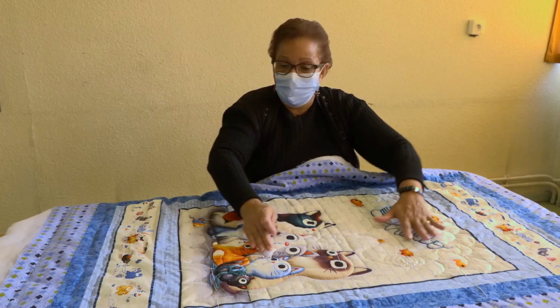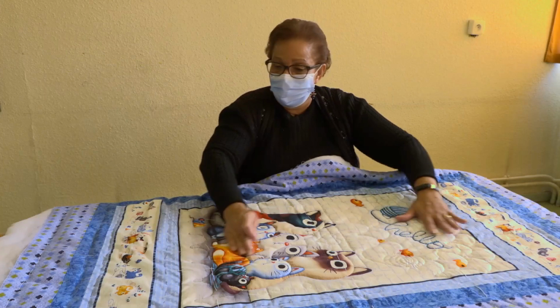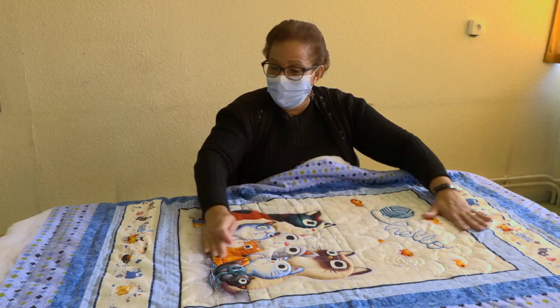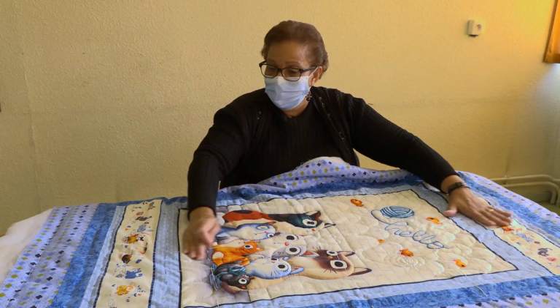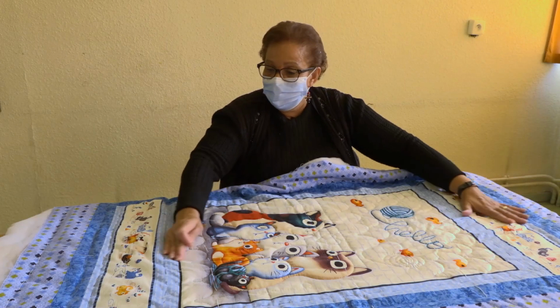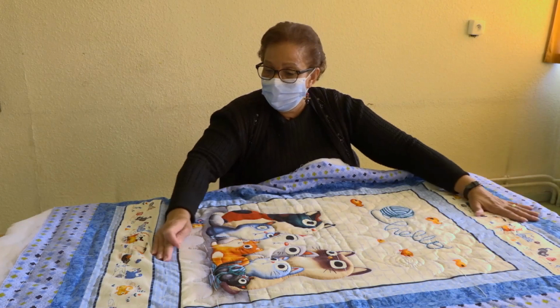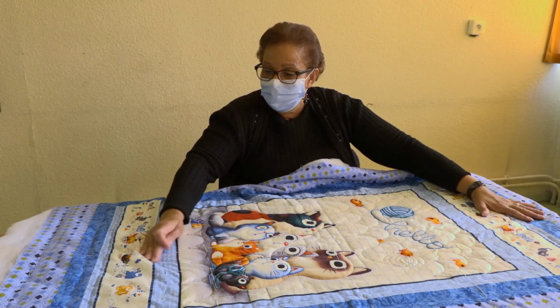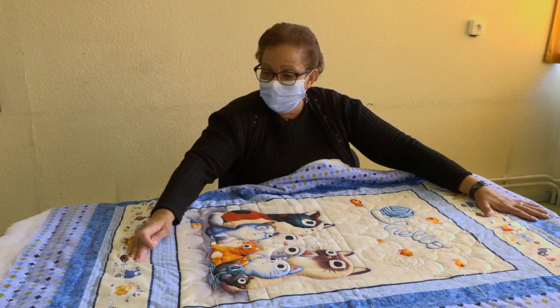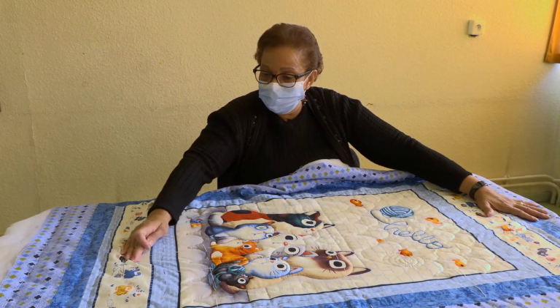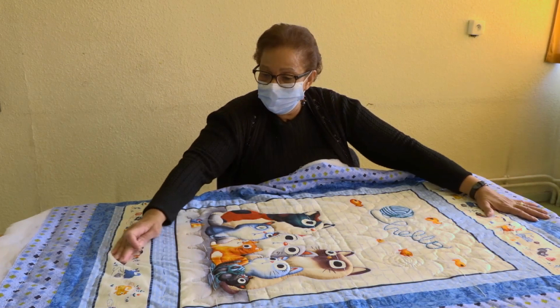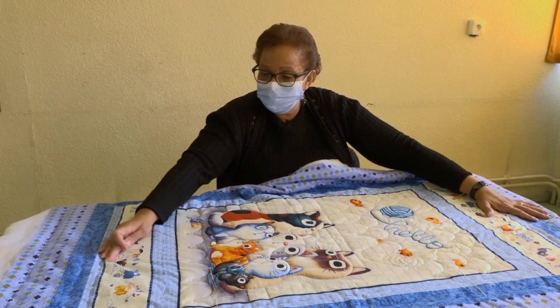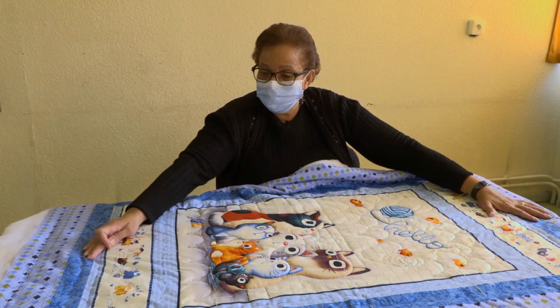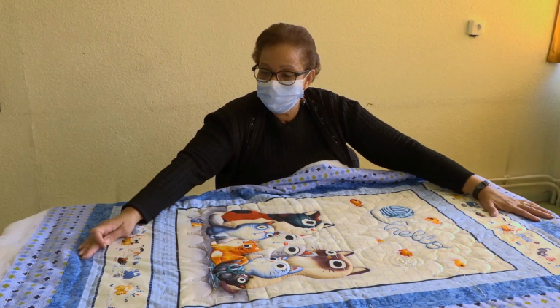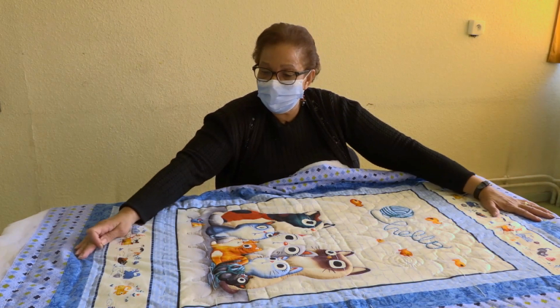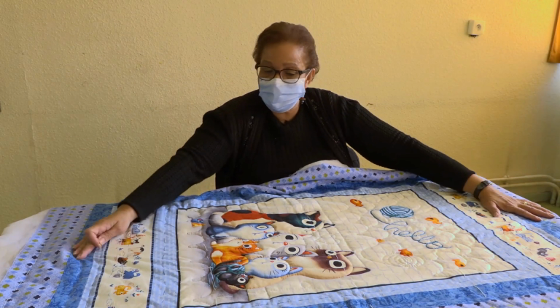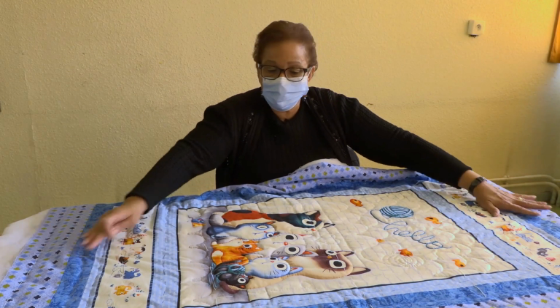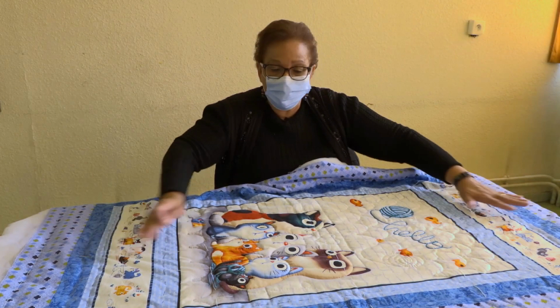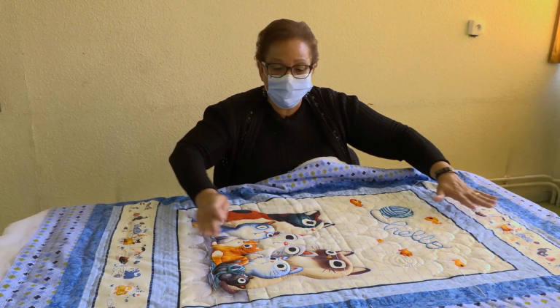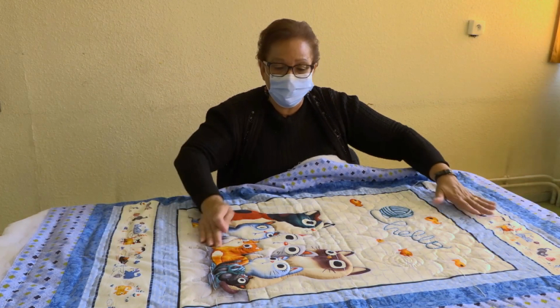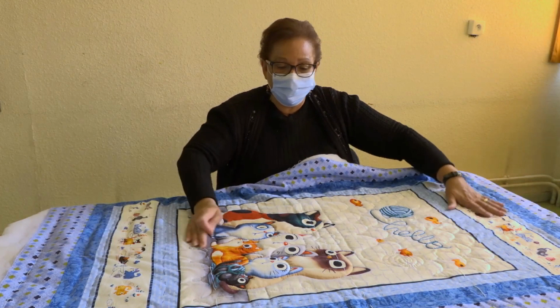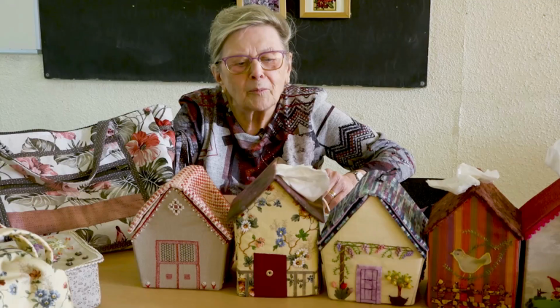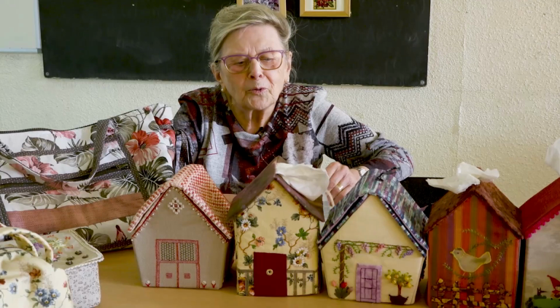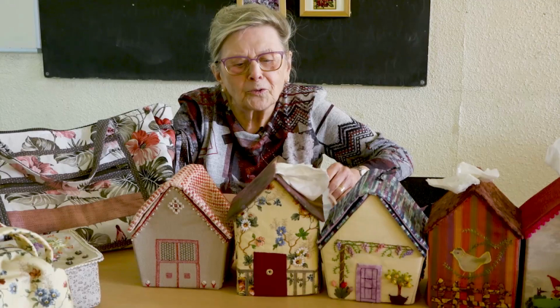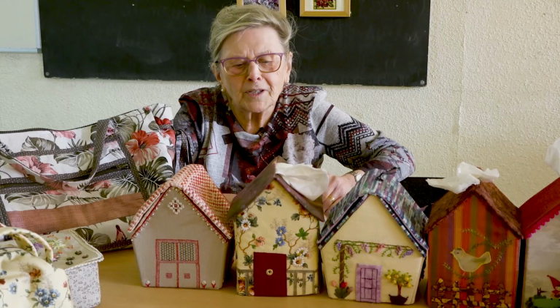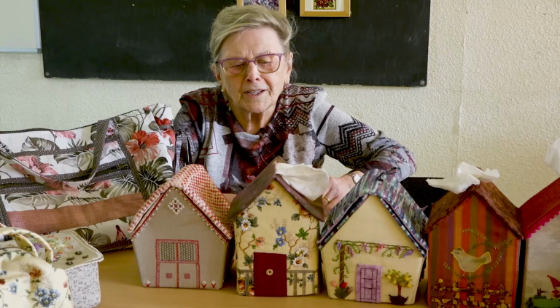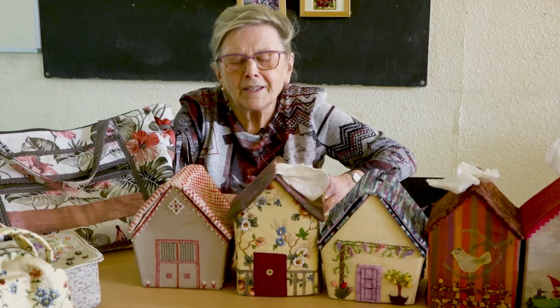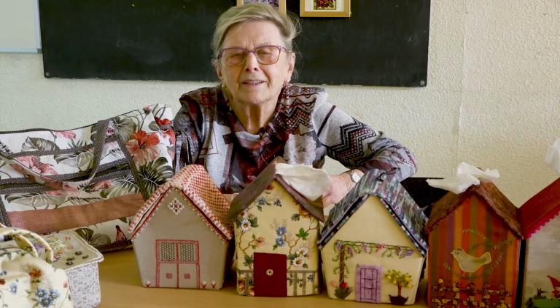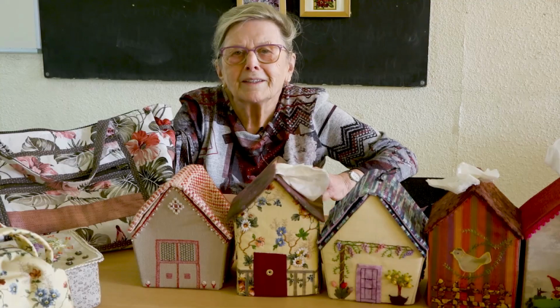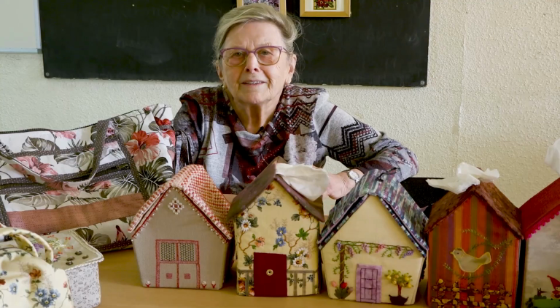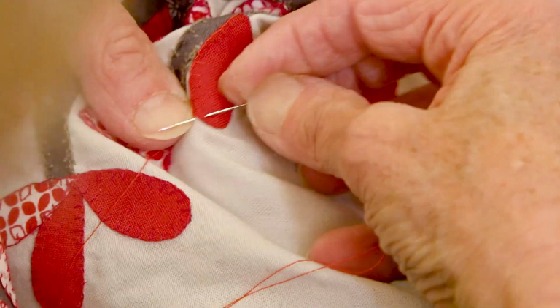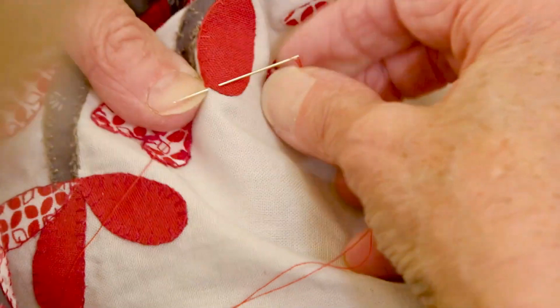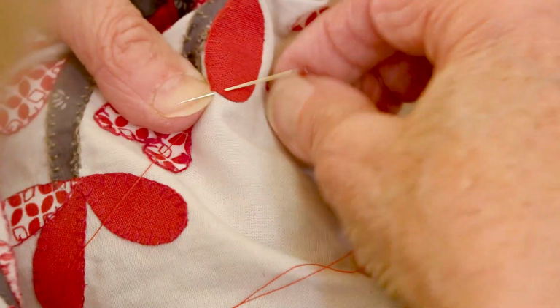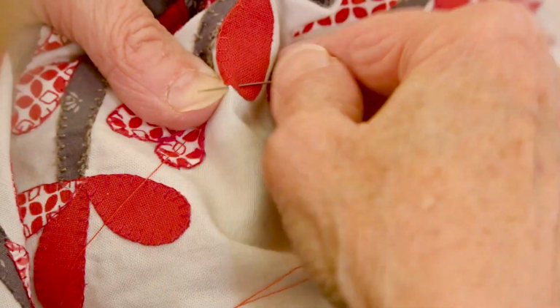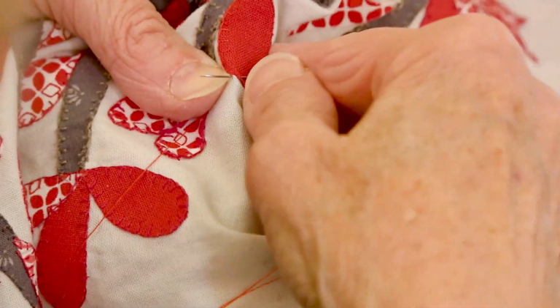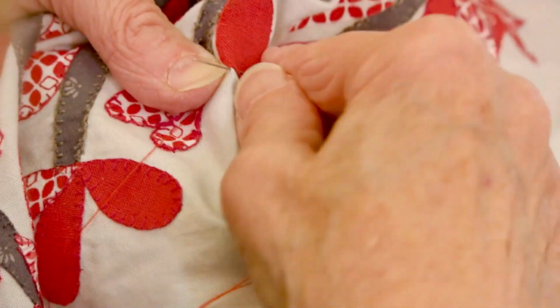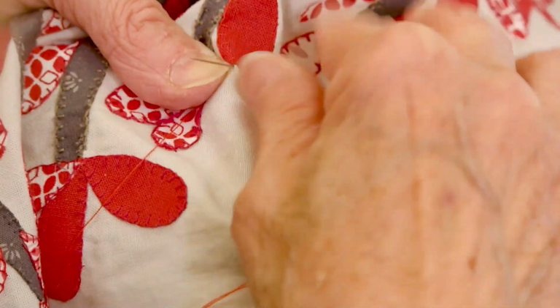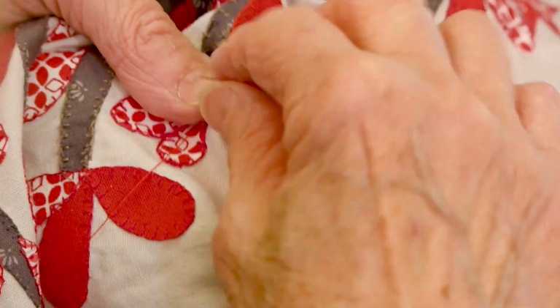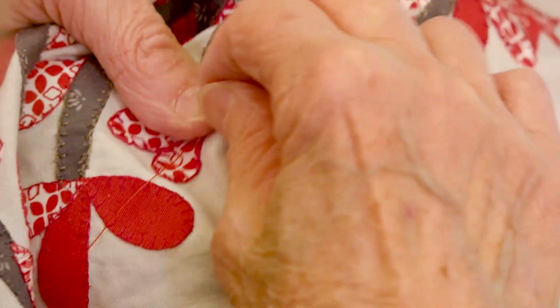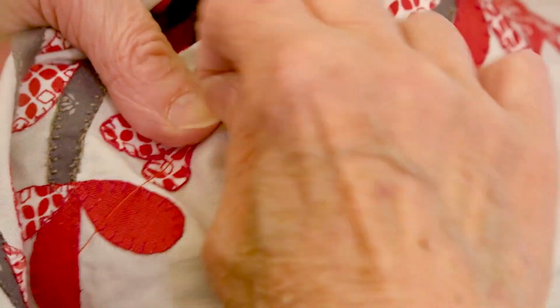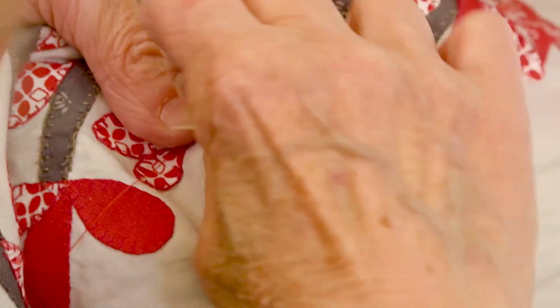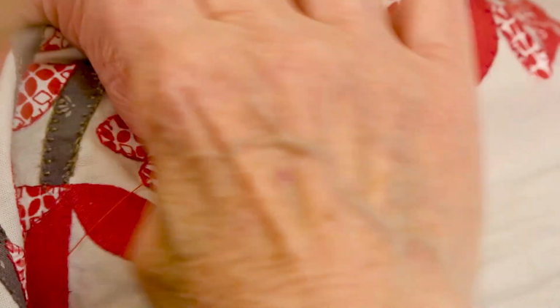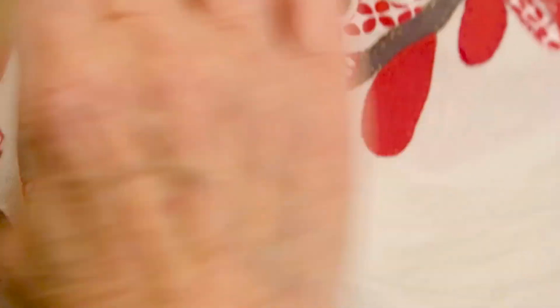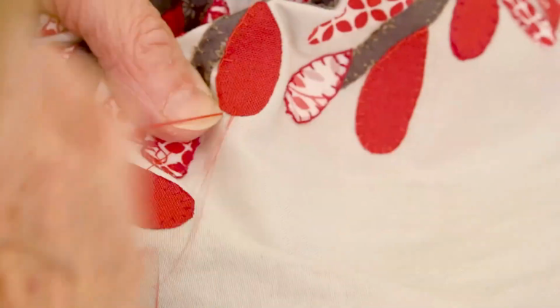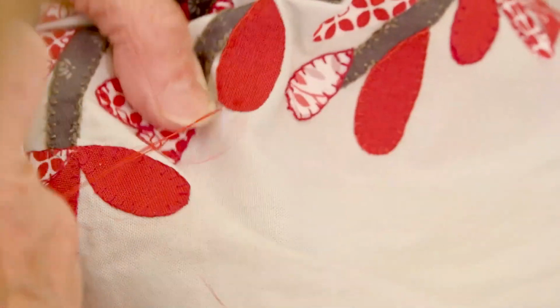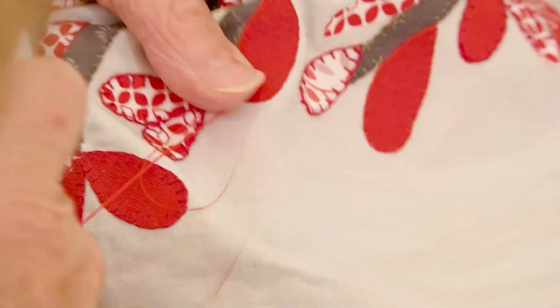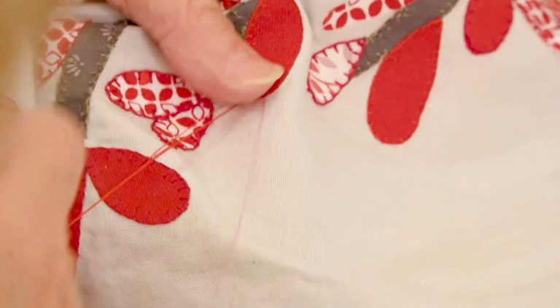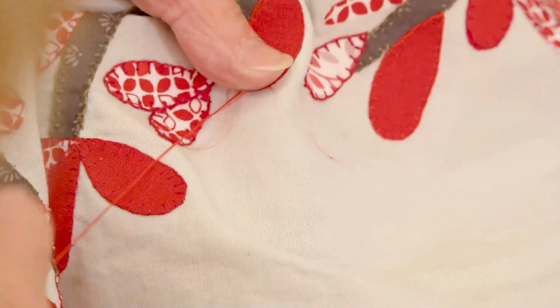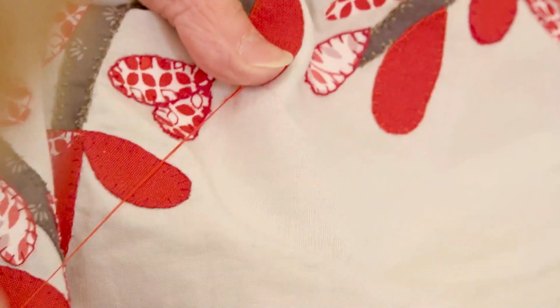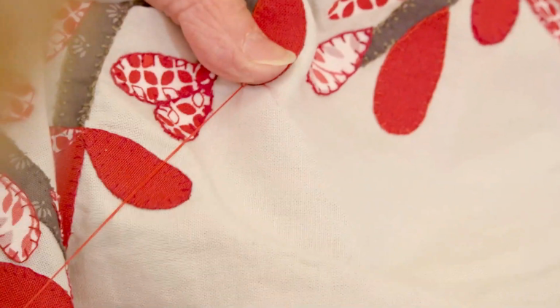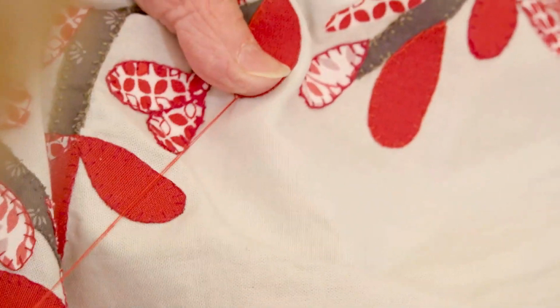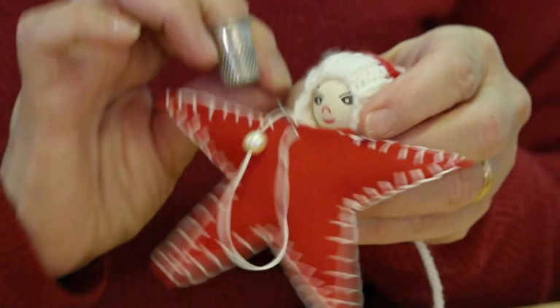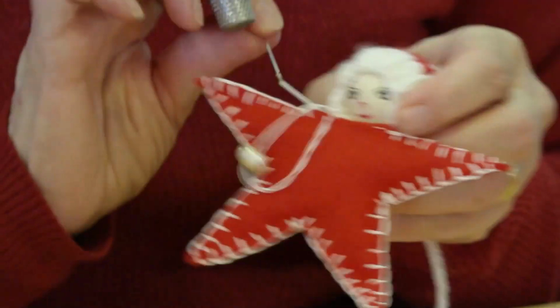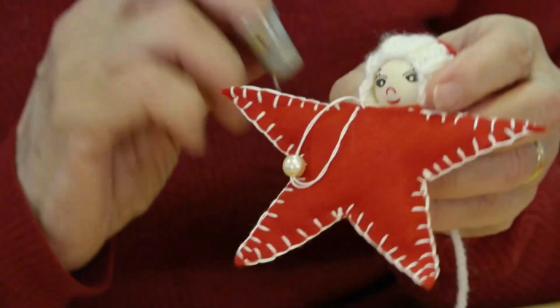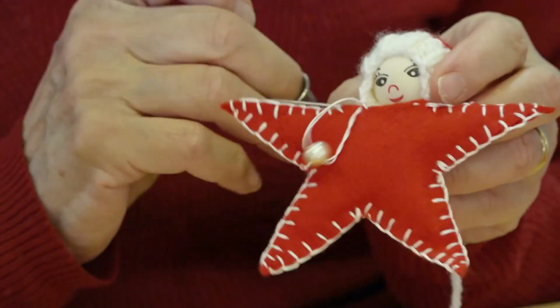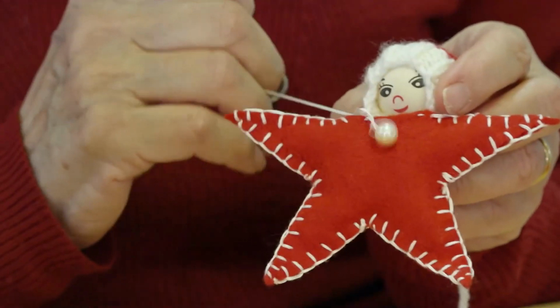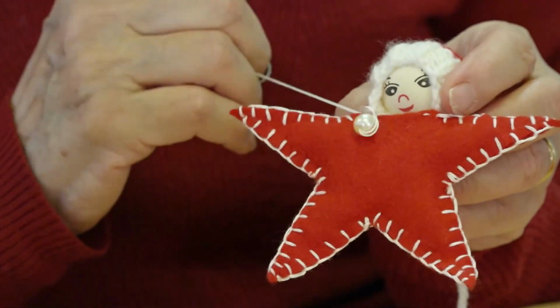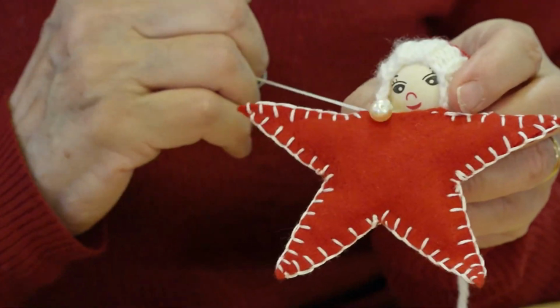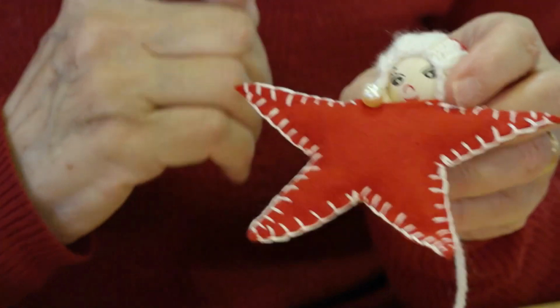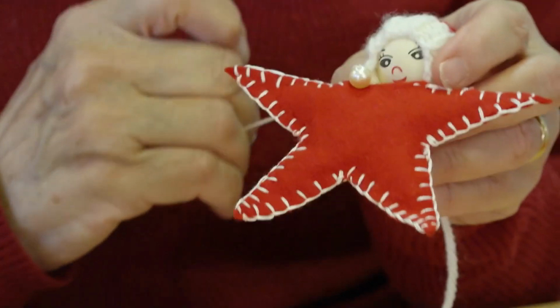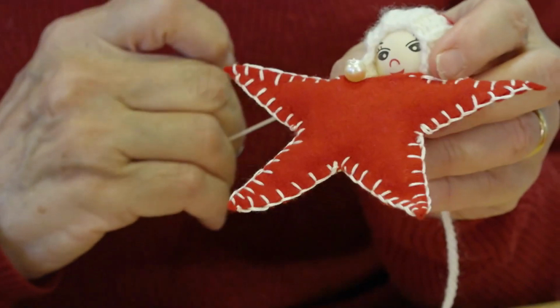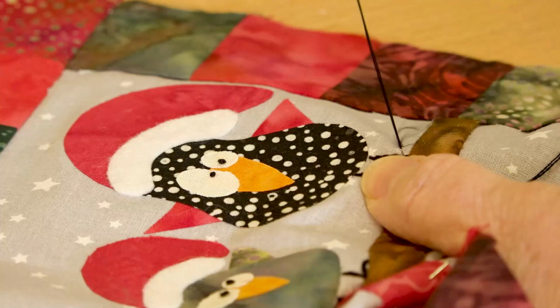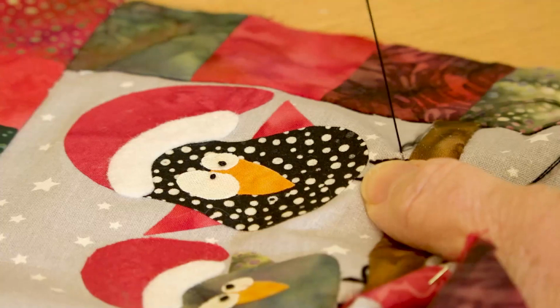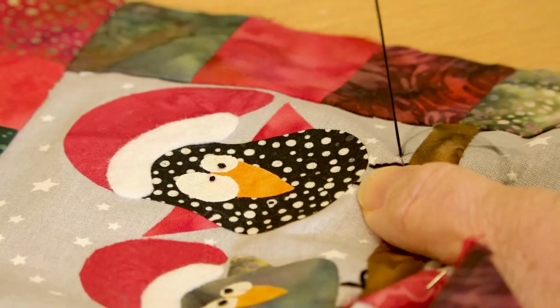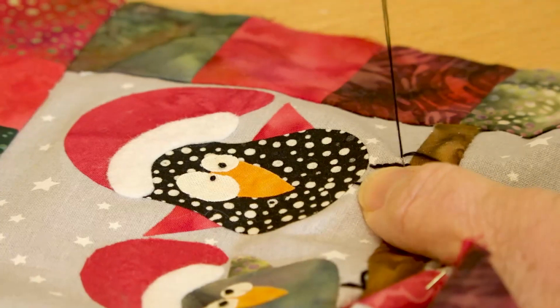Nous faisons du patchwork et de la broderie. Il faut beaucoup de patience. Il y a des gens qui mettent un an pour bien quilter un grand plaid.